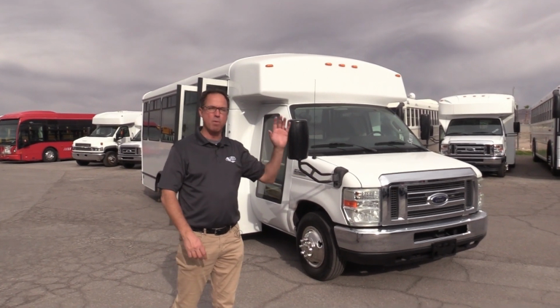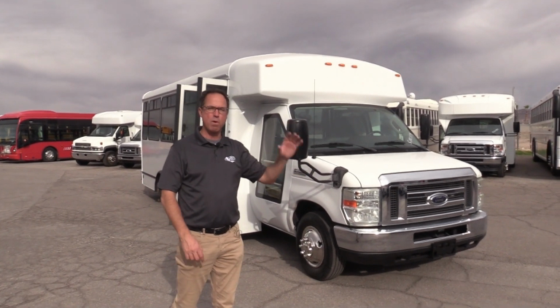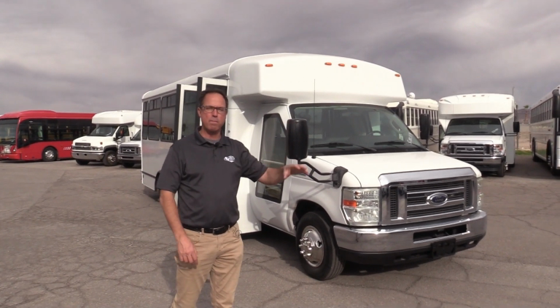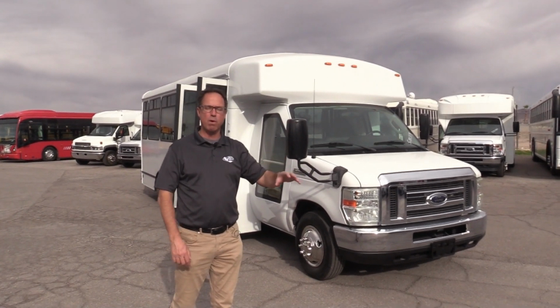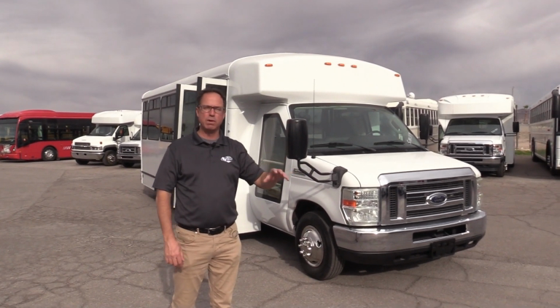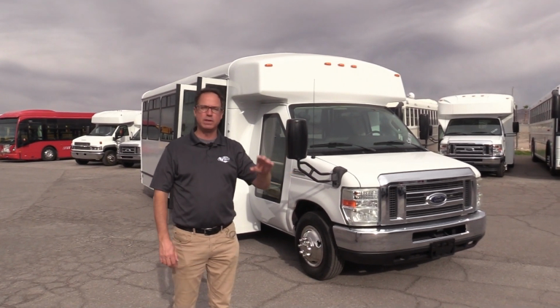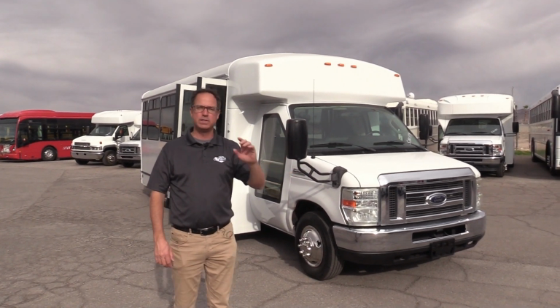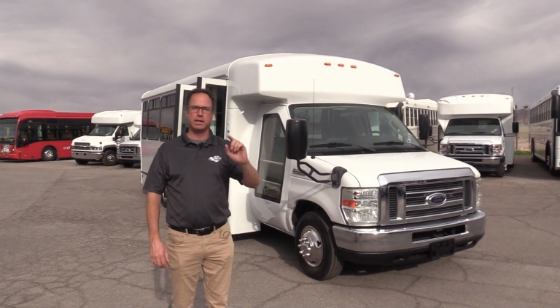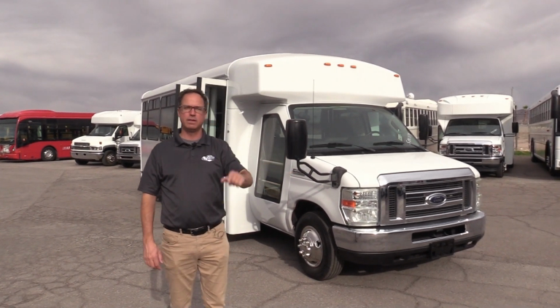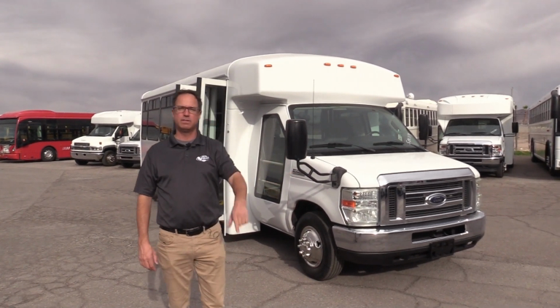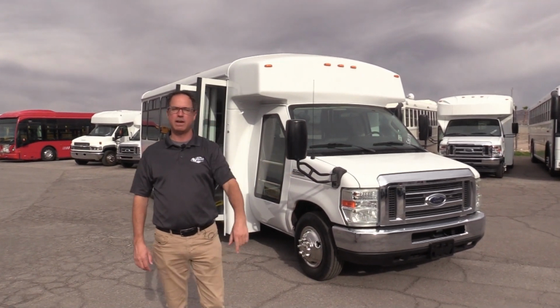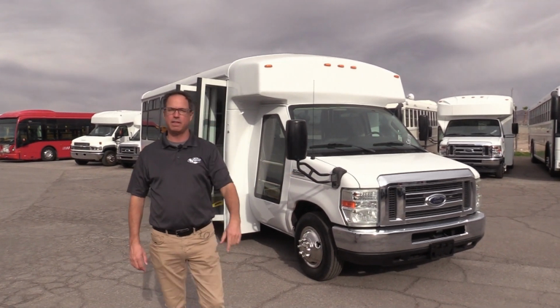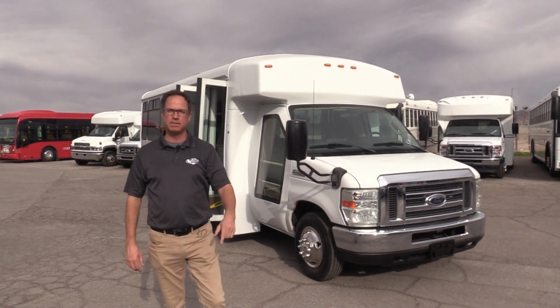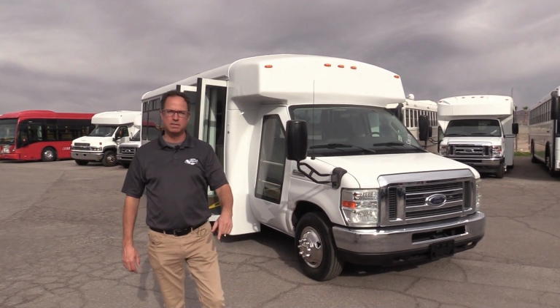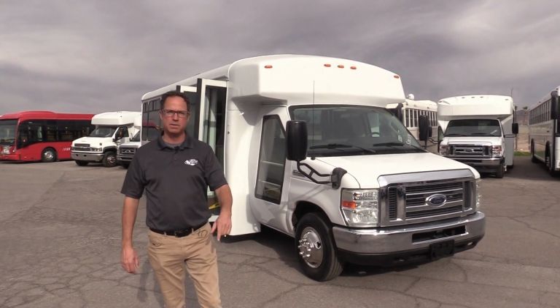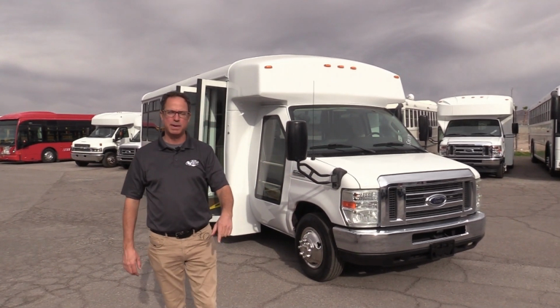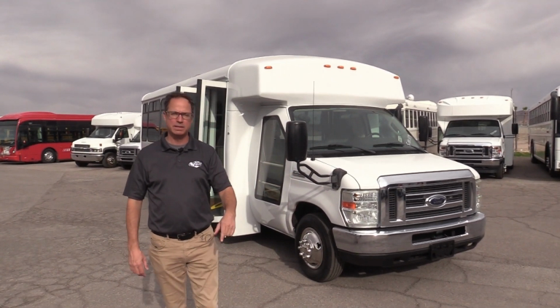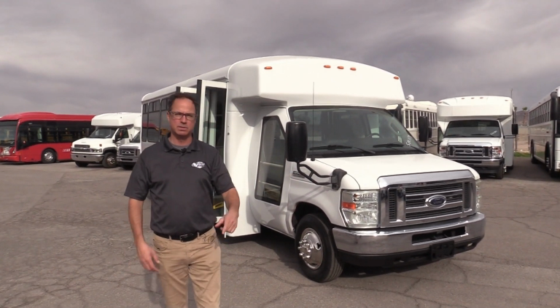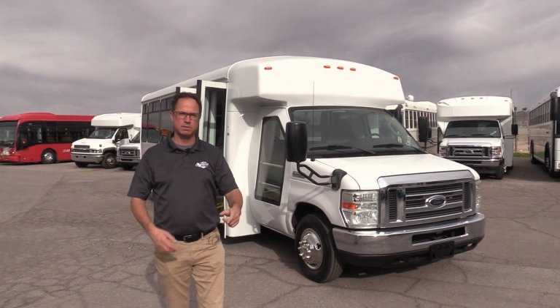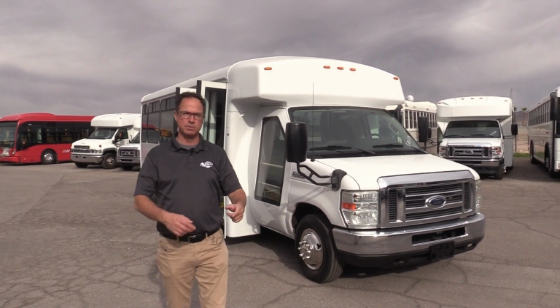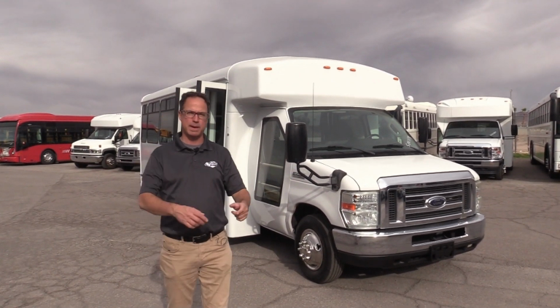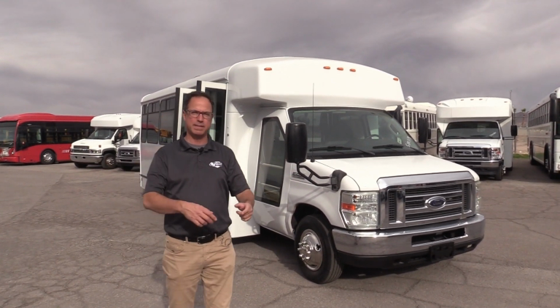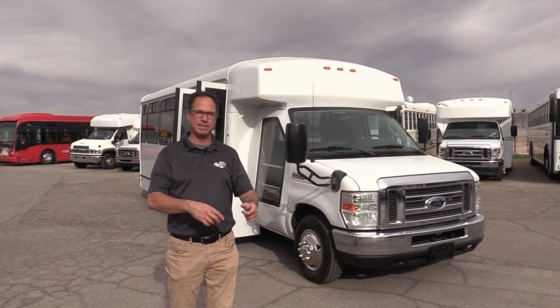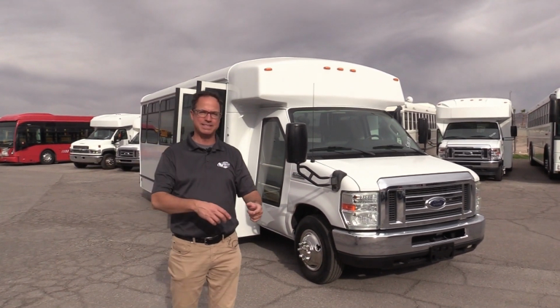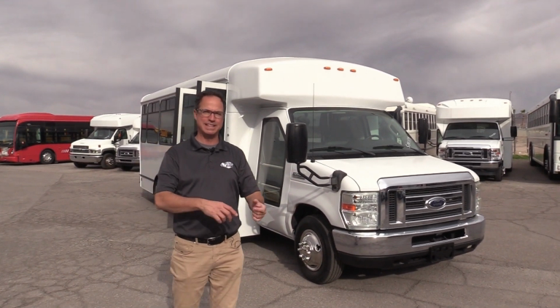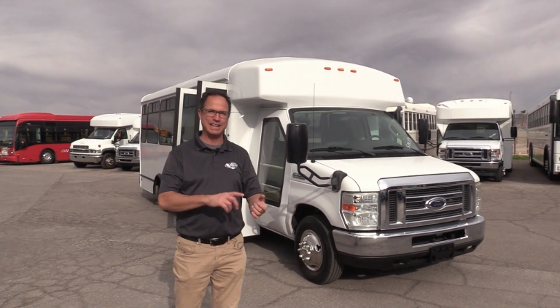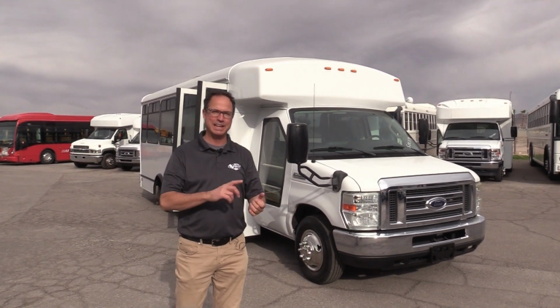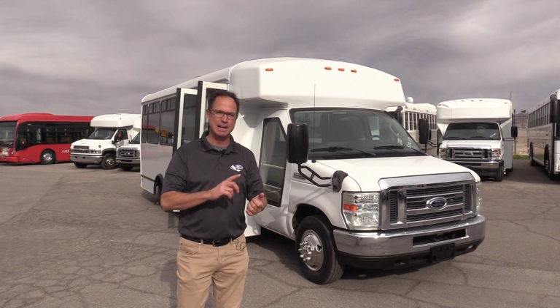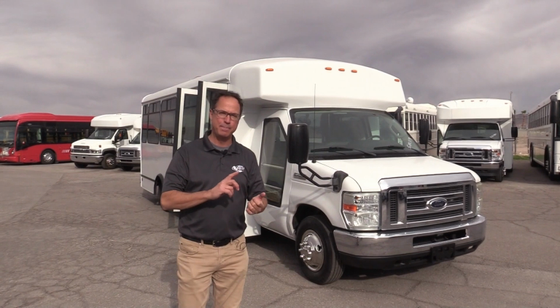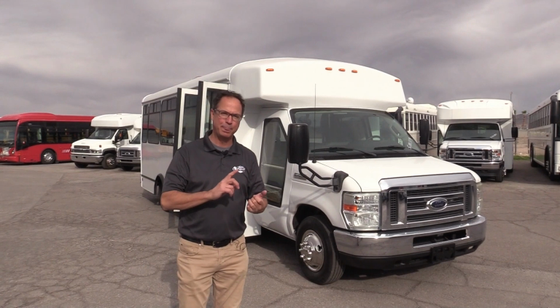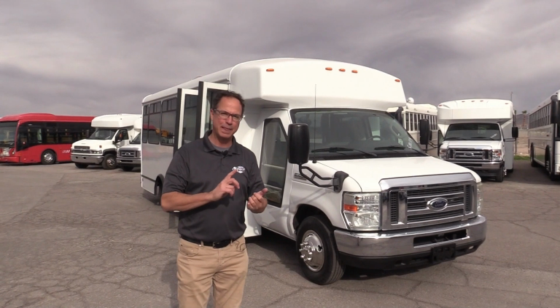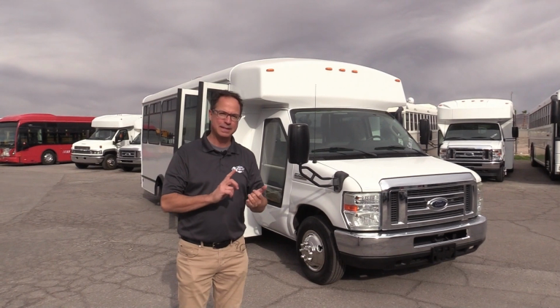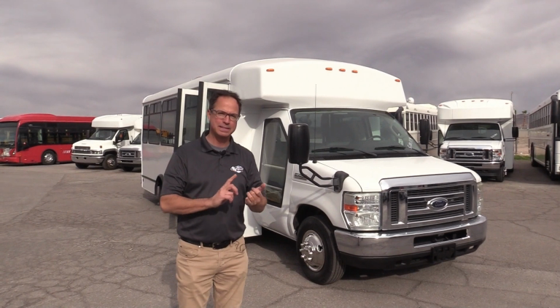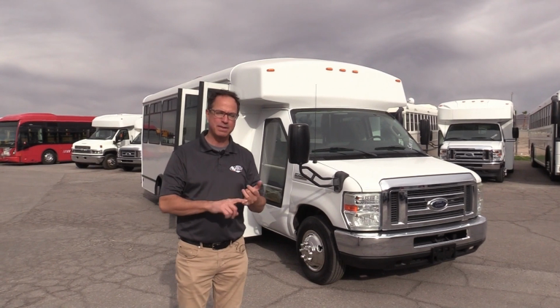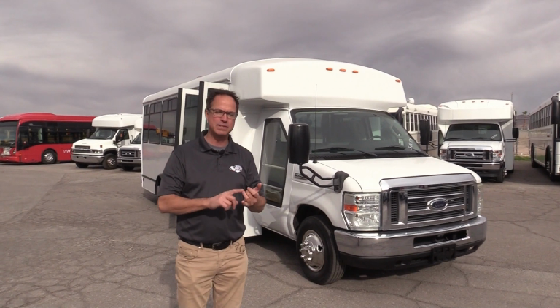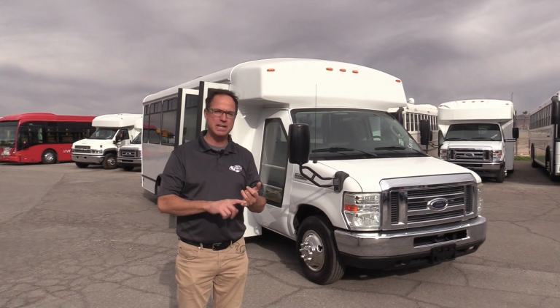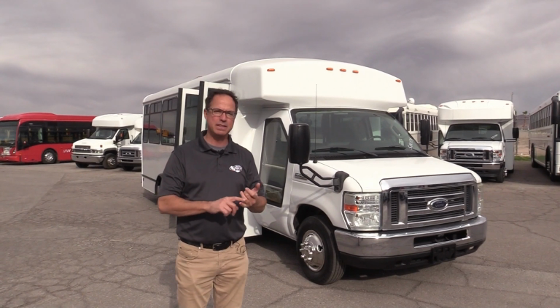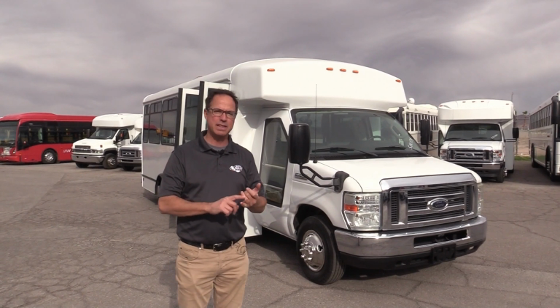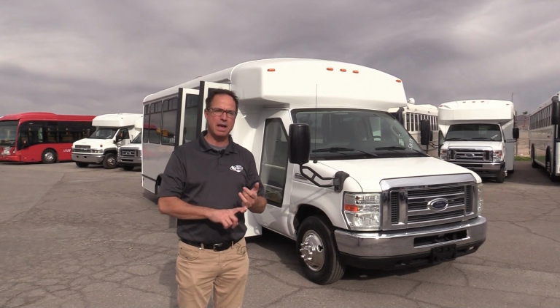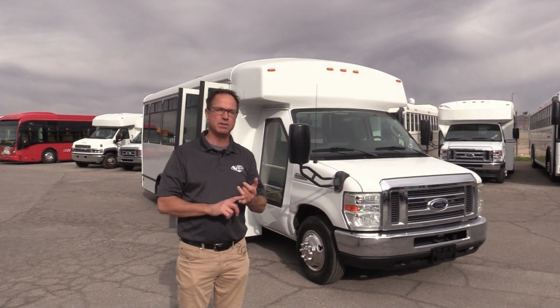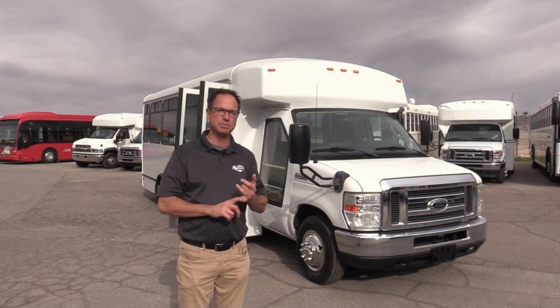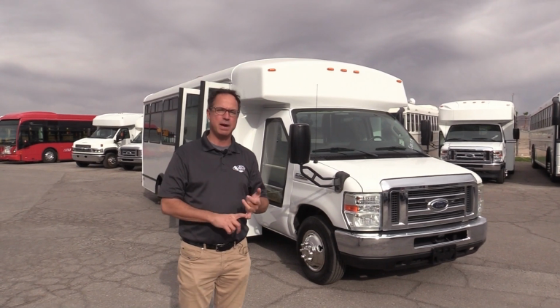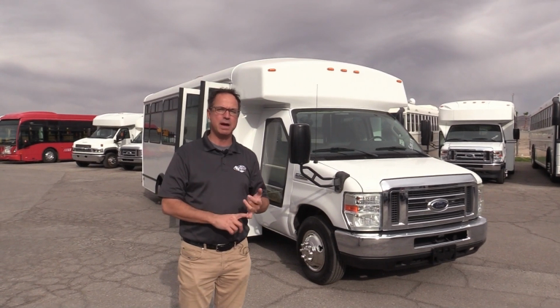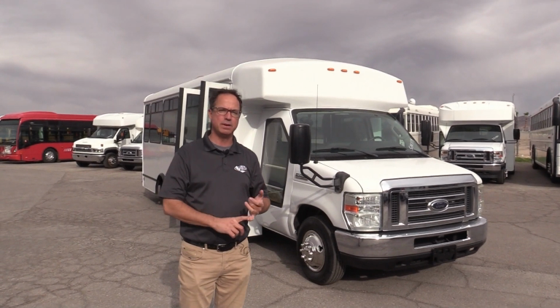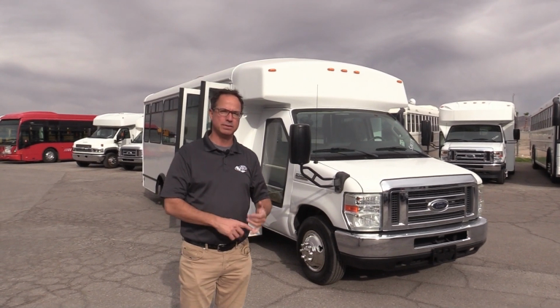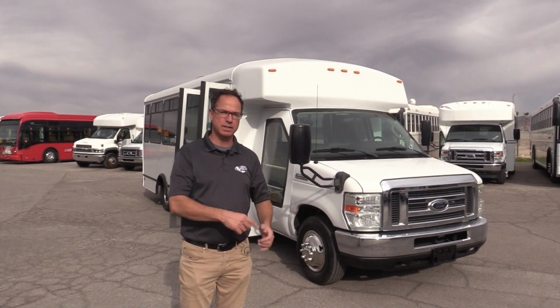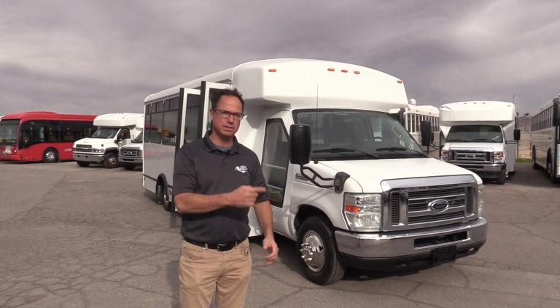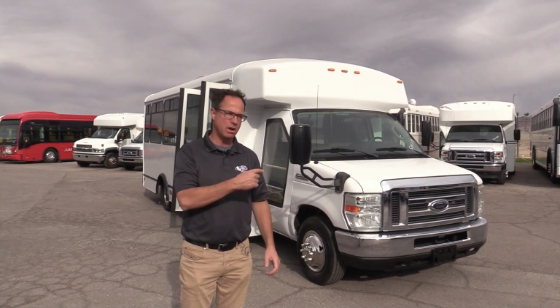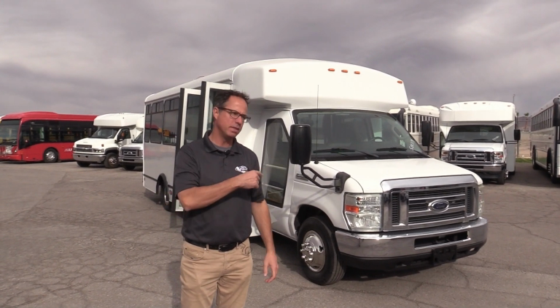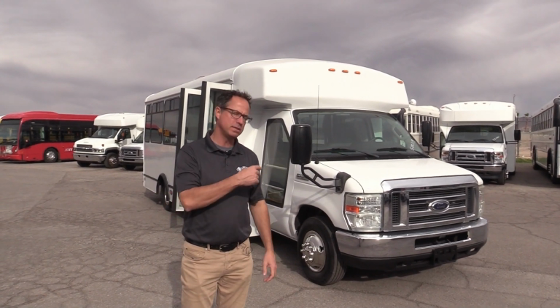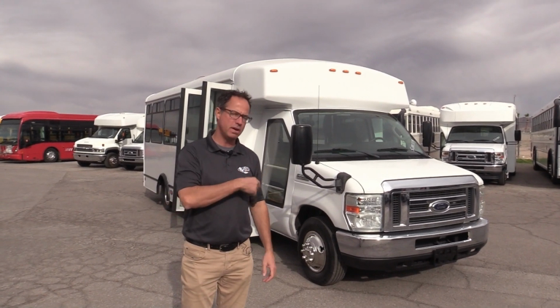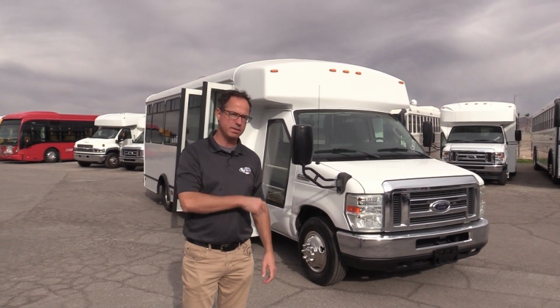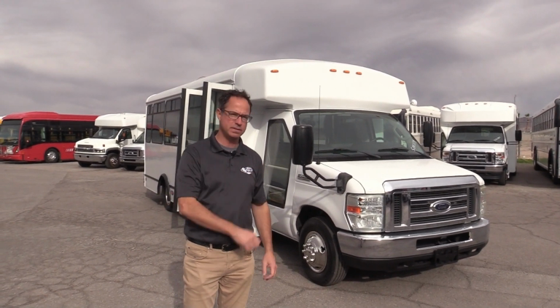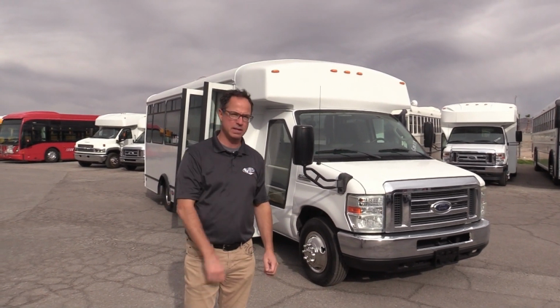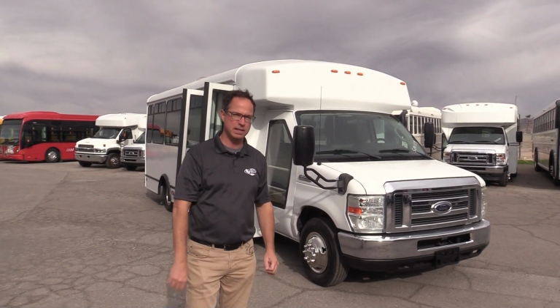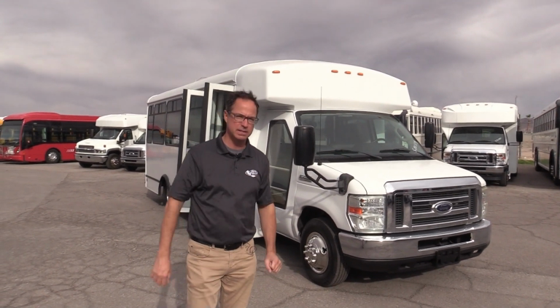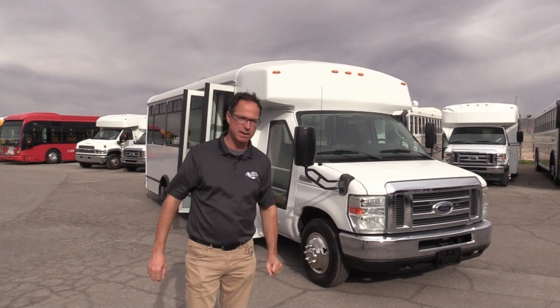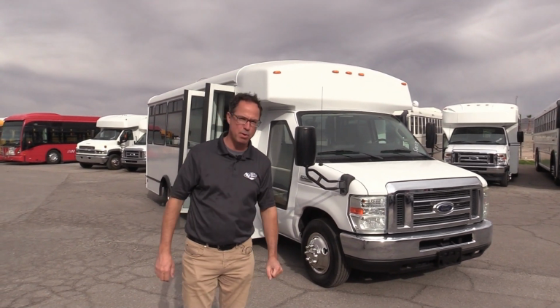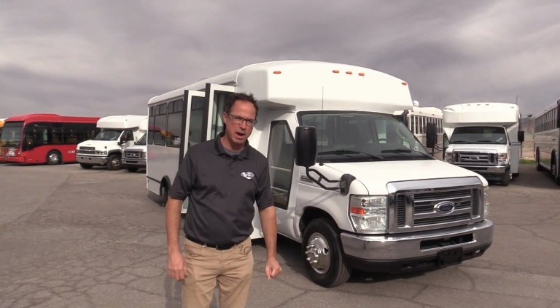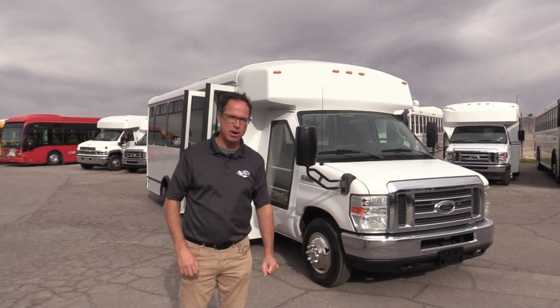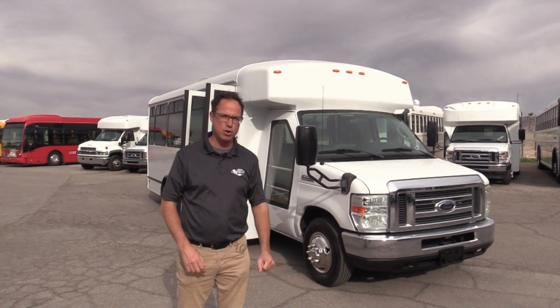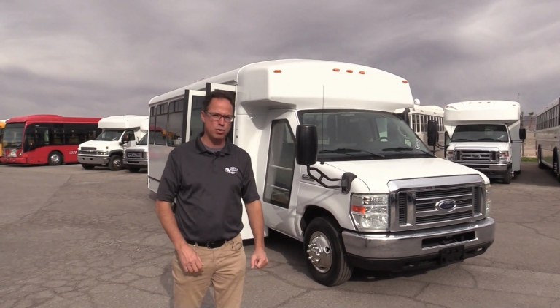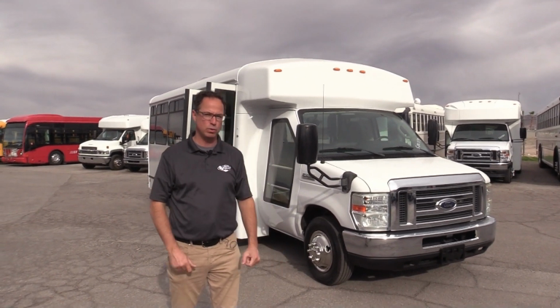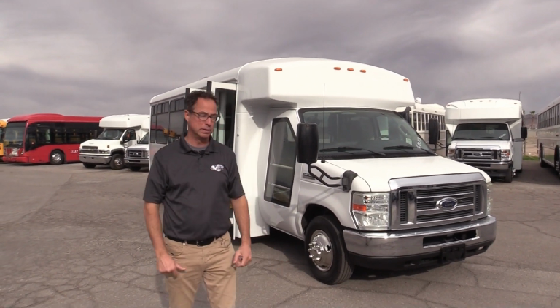Of course, it's got that tried and true 6.8 V10 that always comes with these E450 chassis. But more importantly, check this out — this is the biggest news about this thing: 17,000 miles. That's all that's on this thing. It's like brand new.